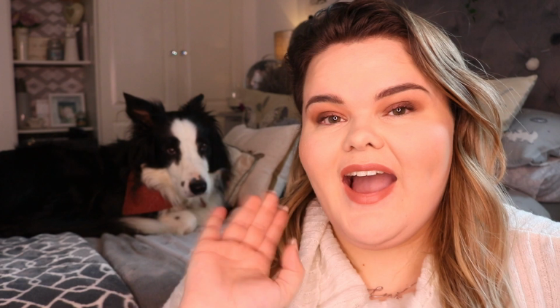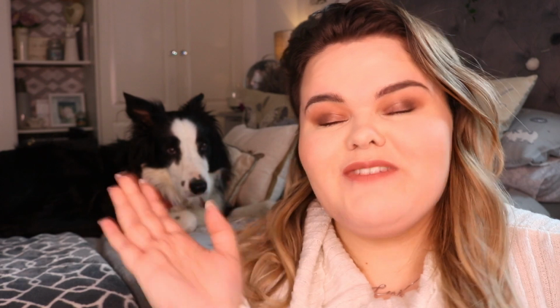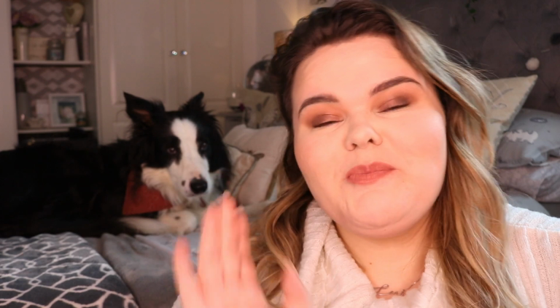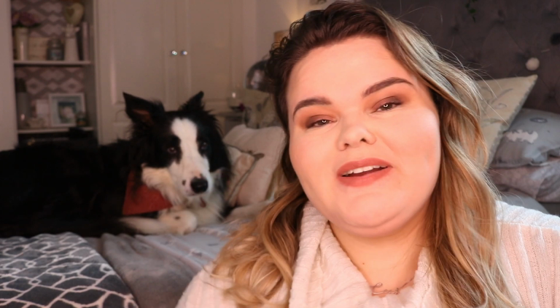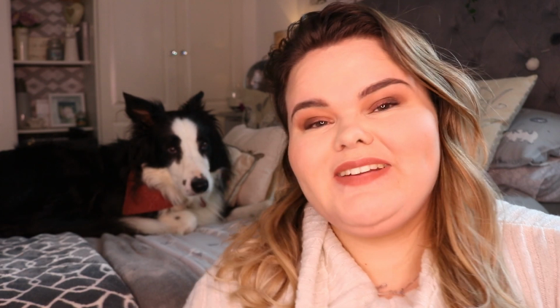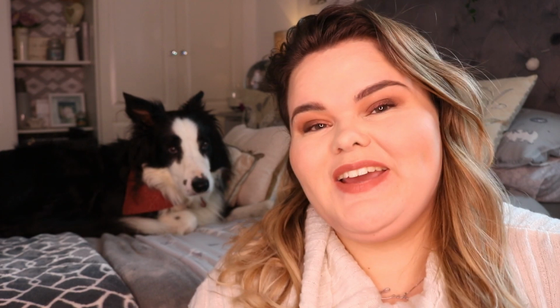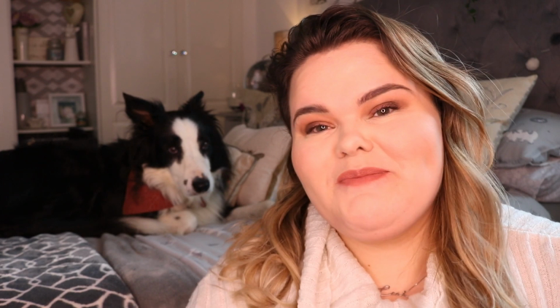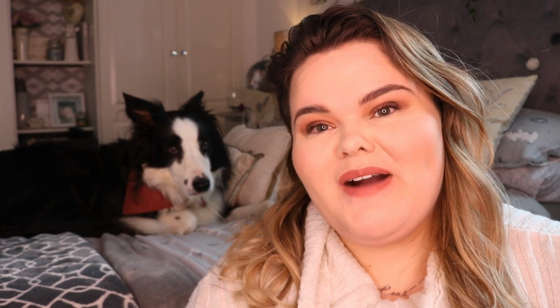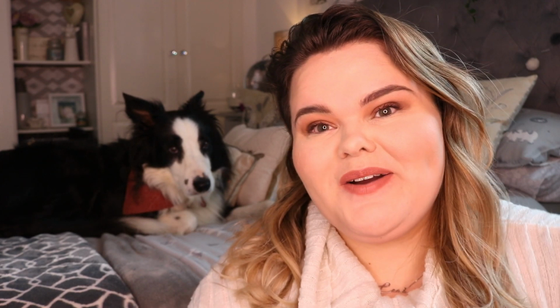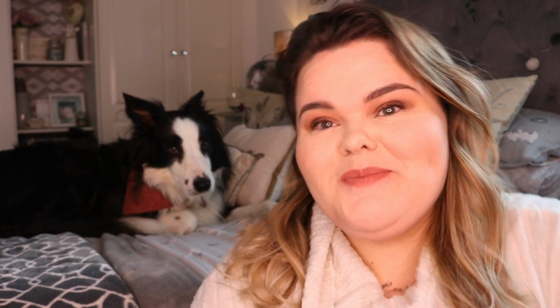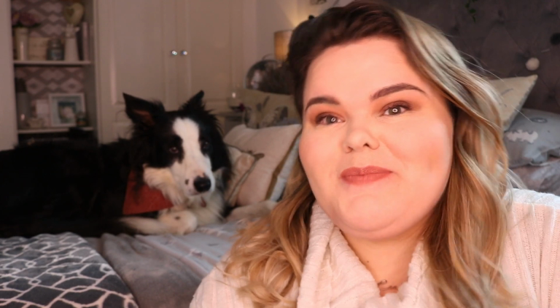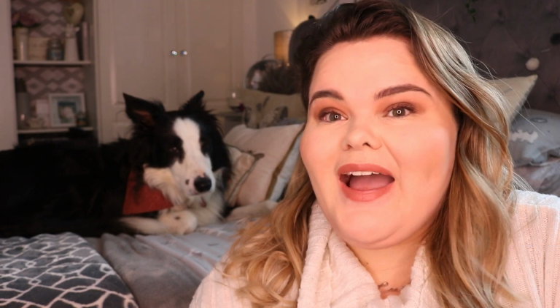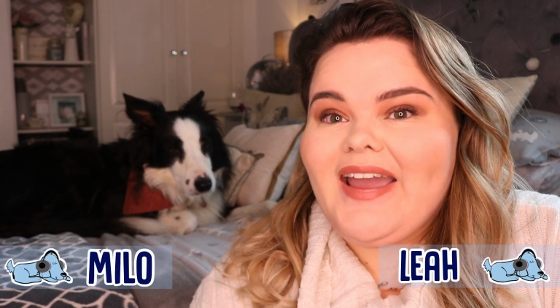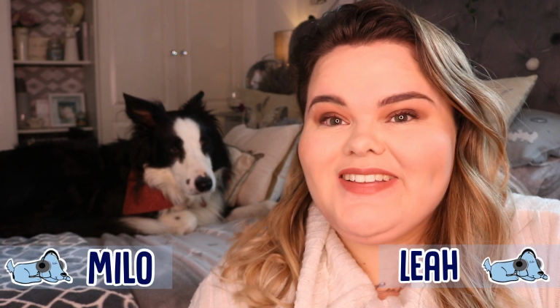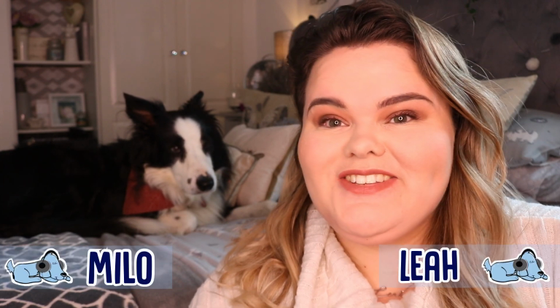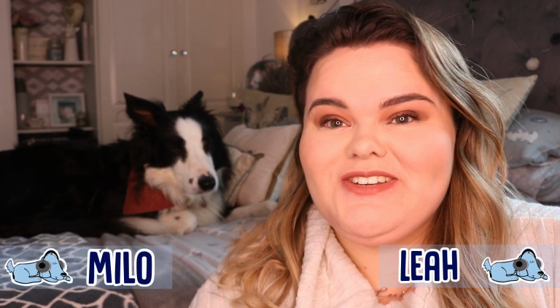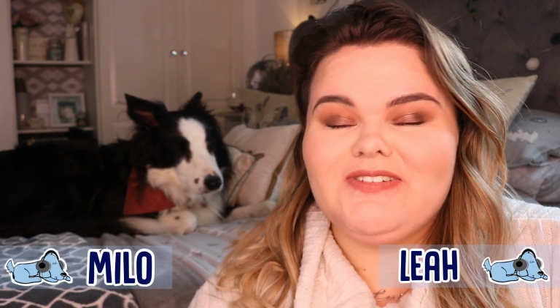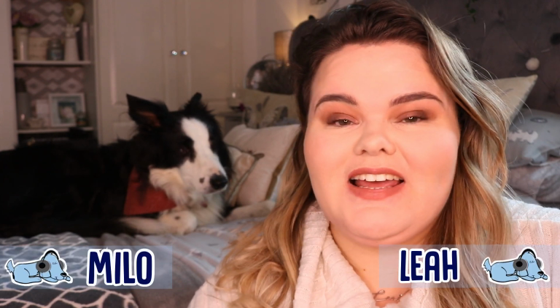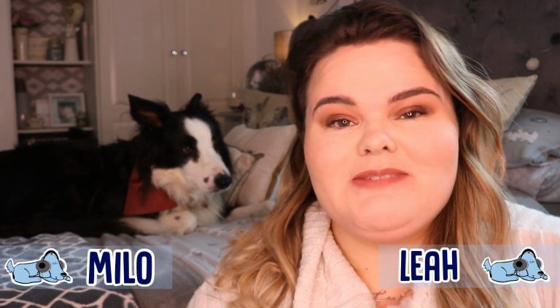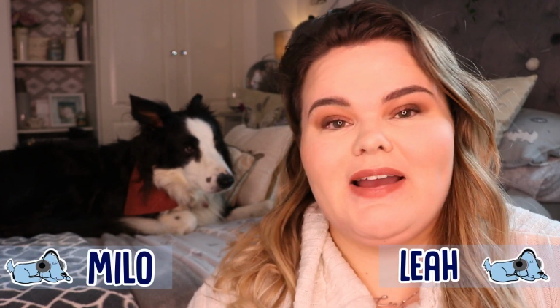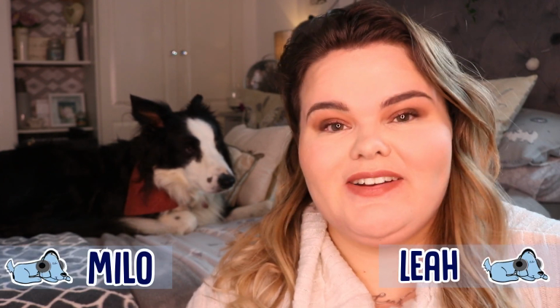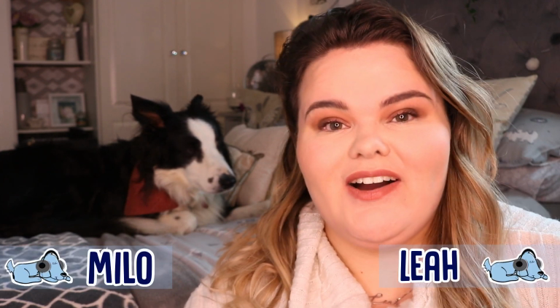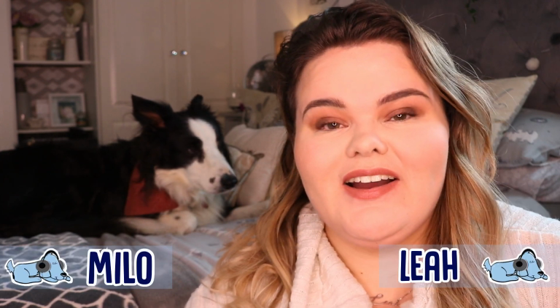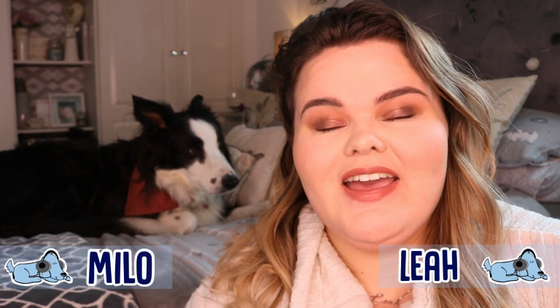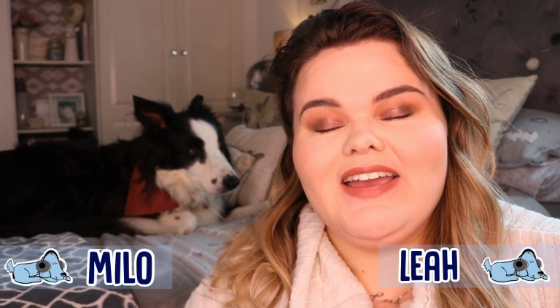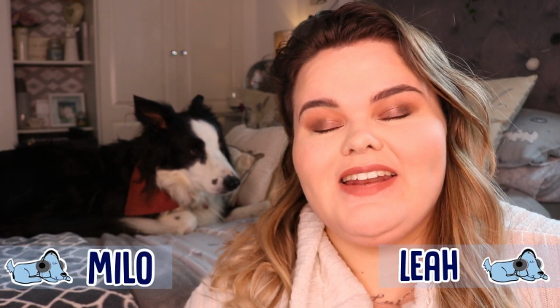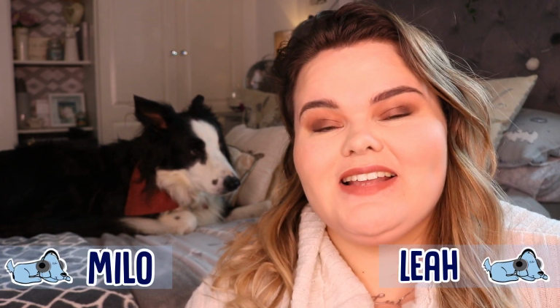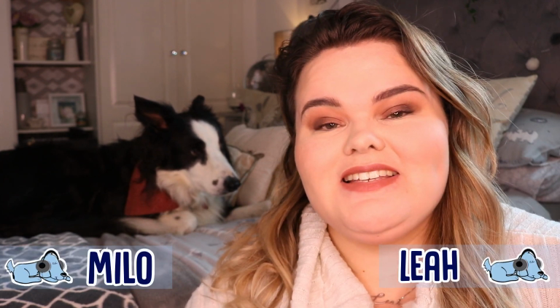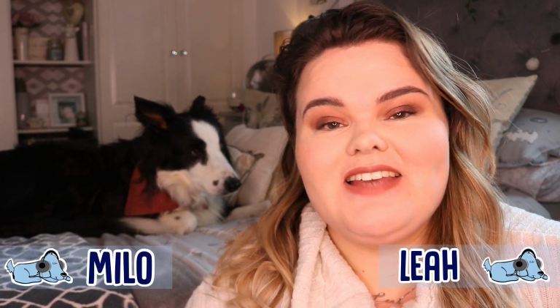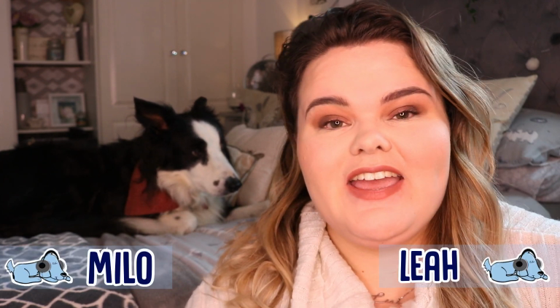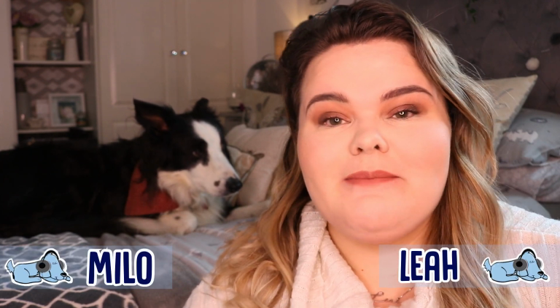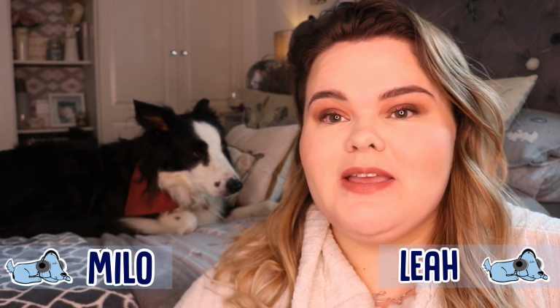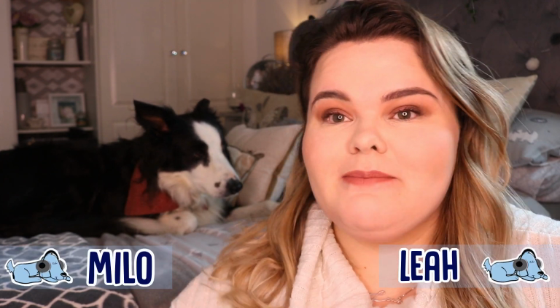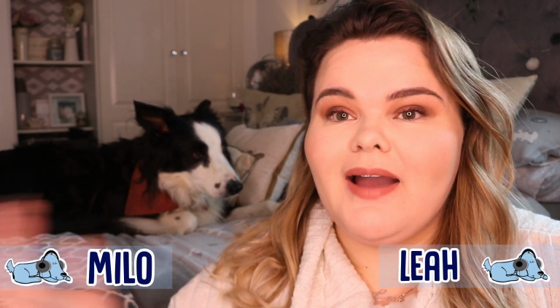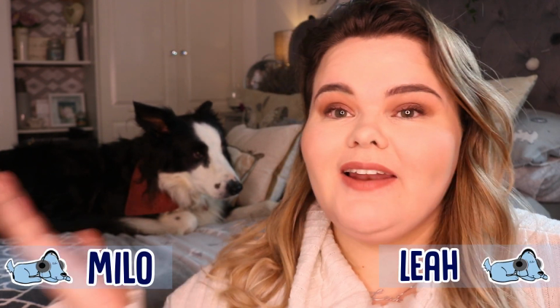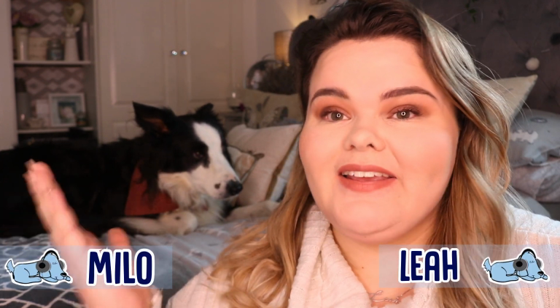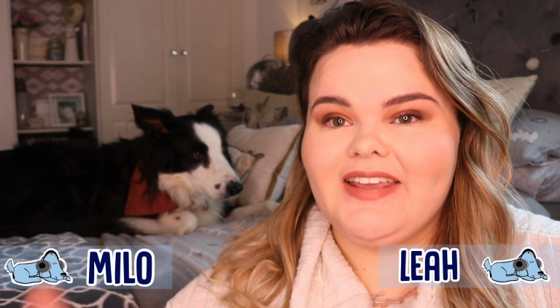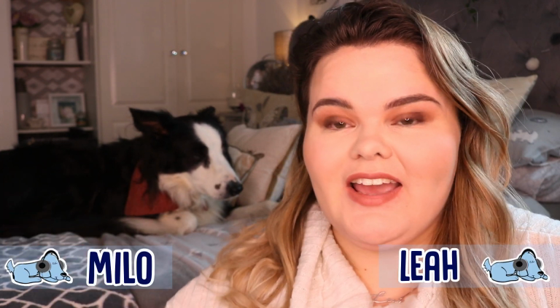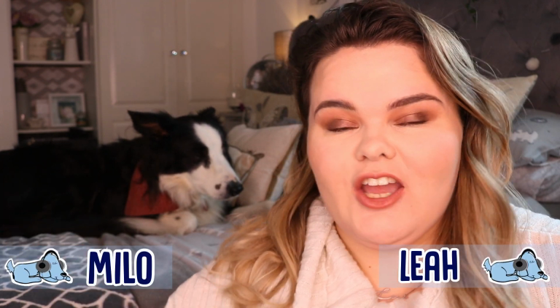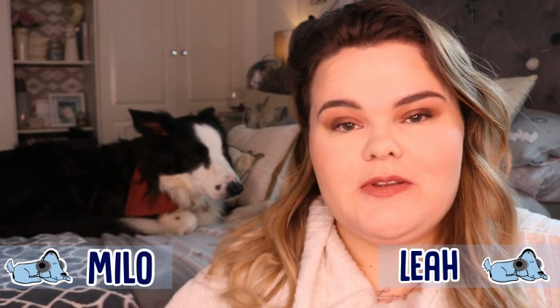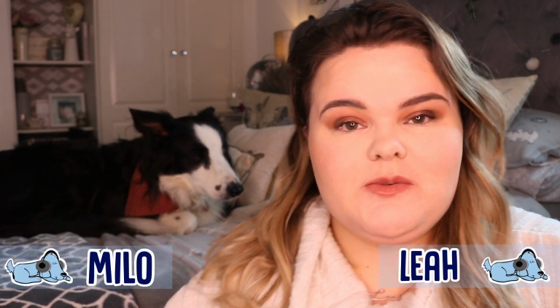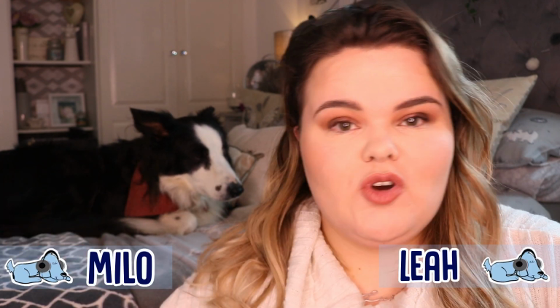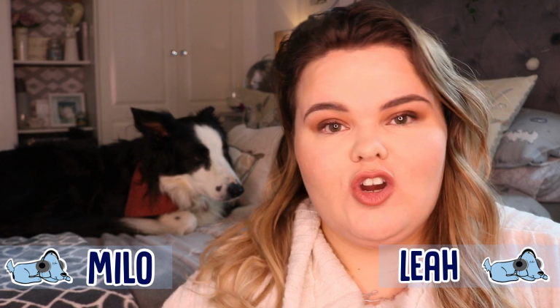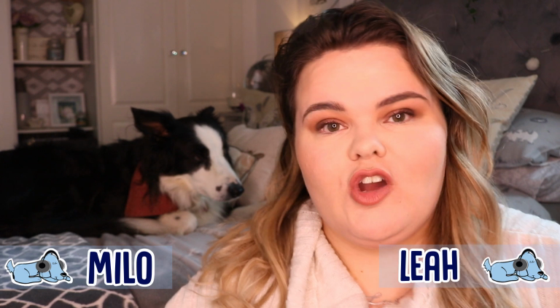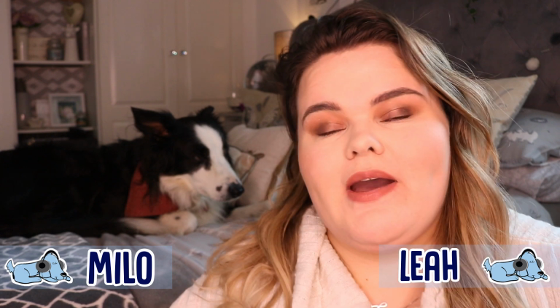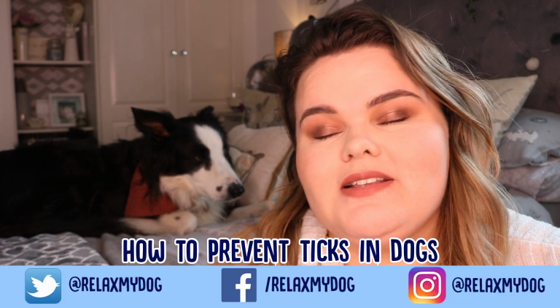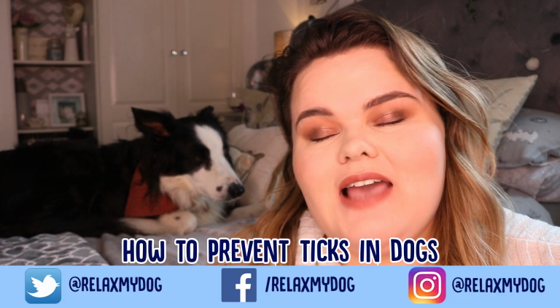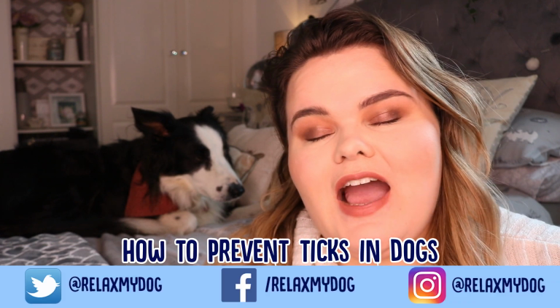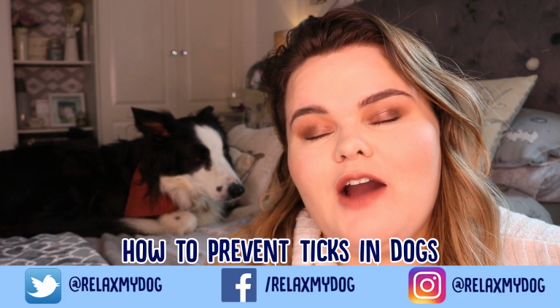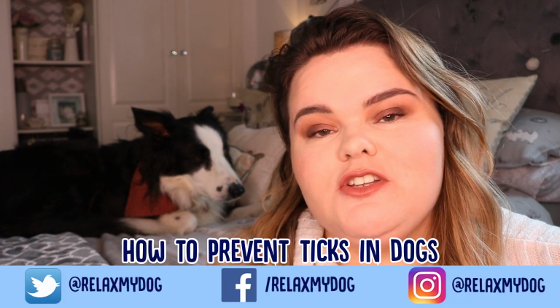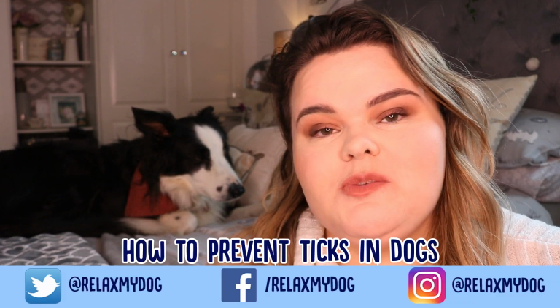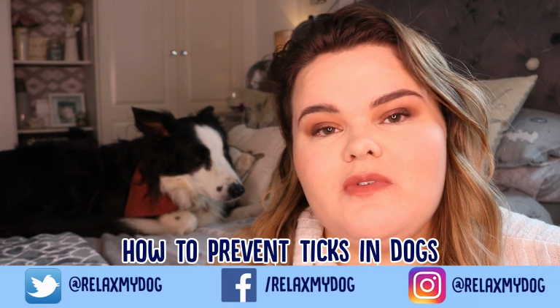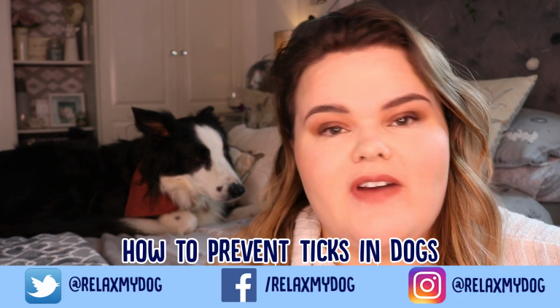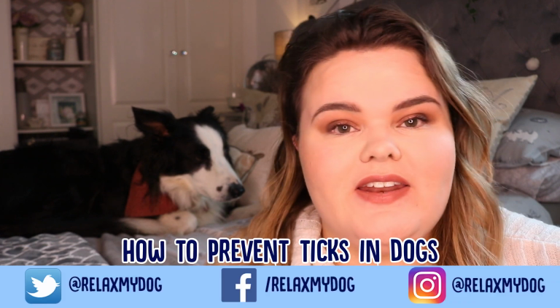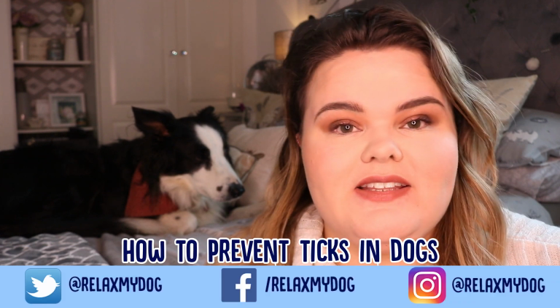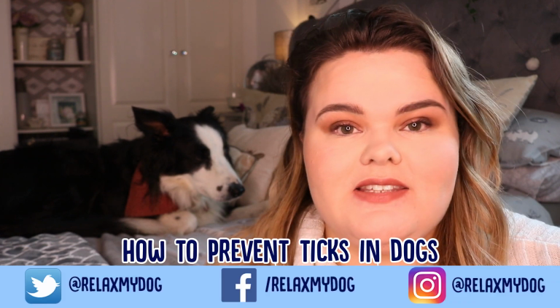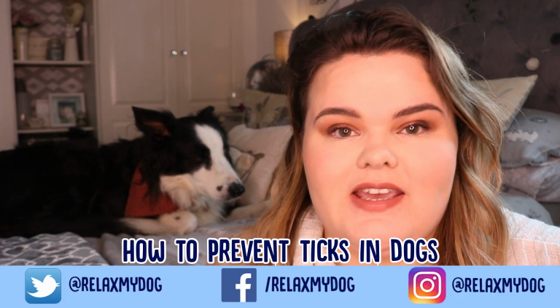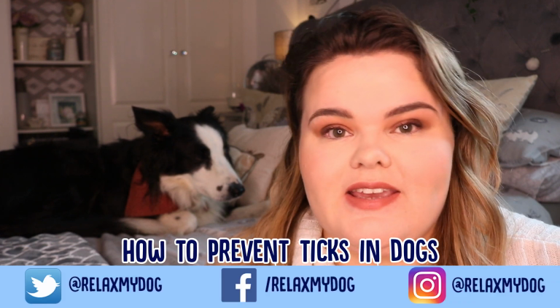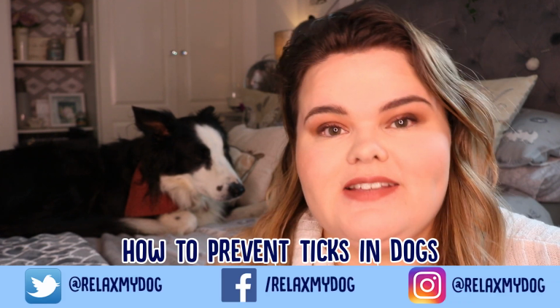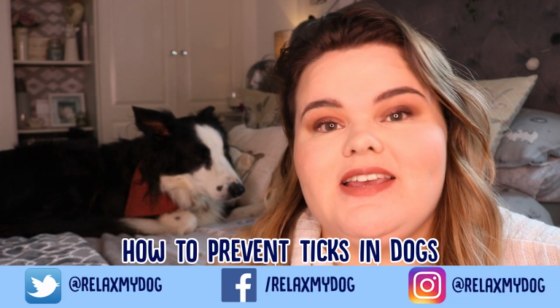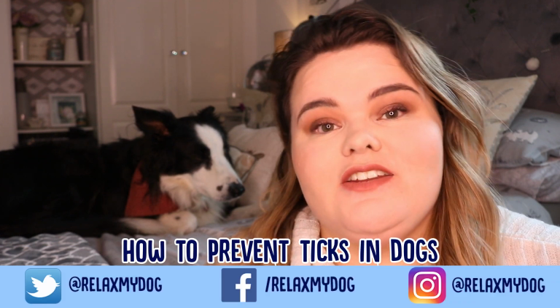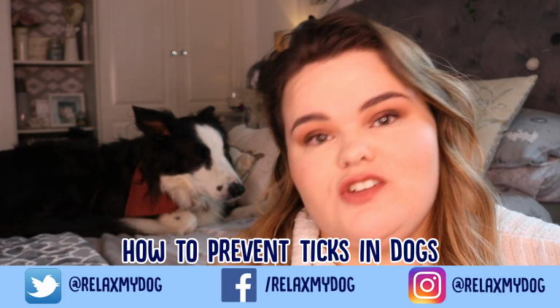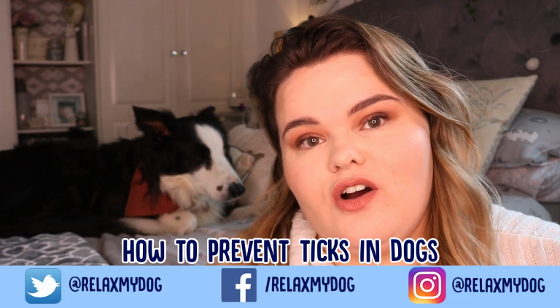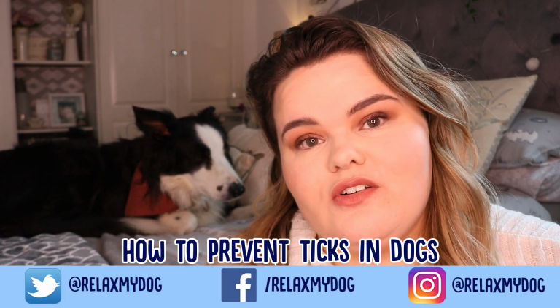Hi everybody and welcome back to Relax My Dog. Today me and Miley are going to be talking about how to prevent ticks in dogs.